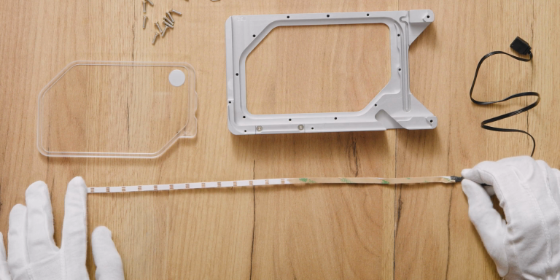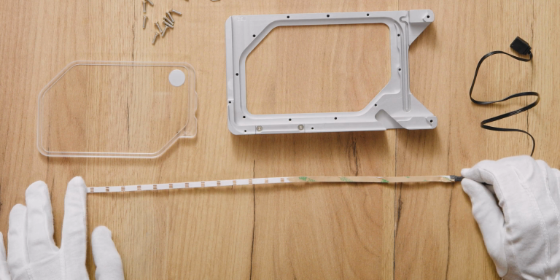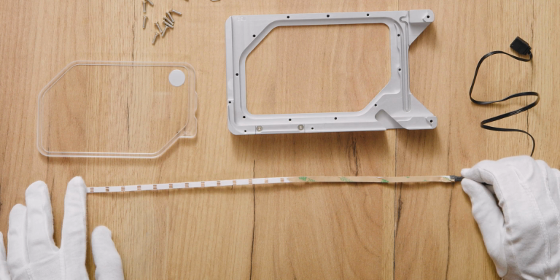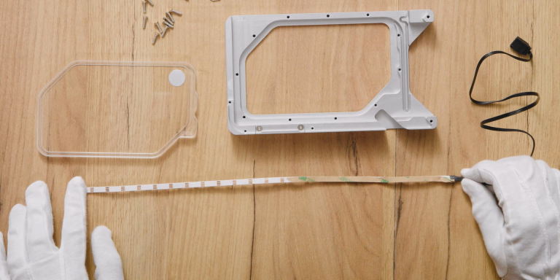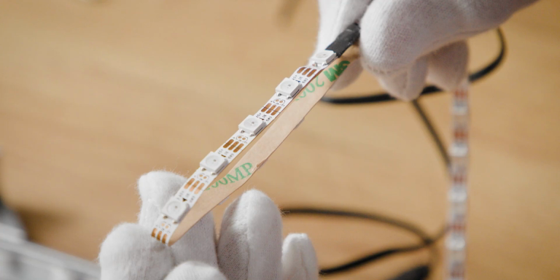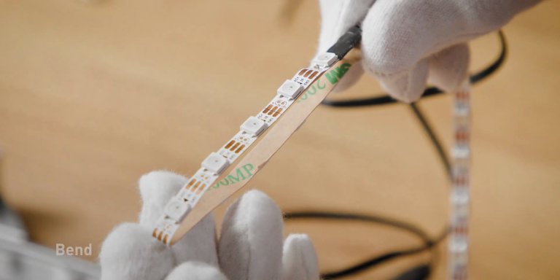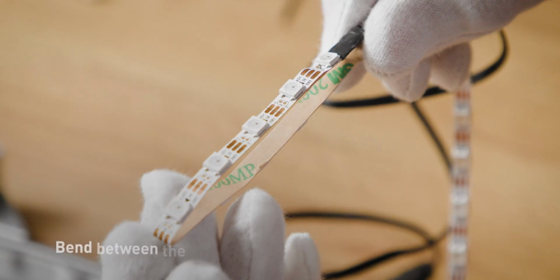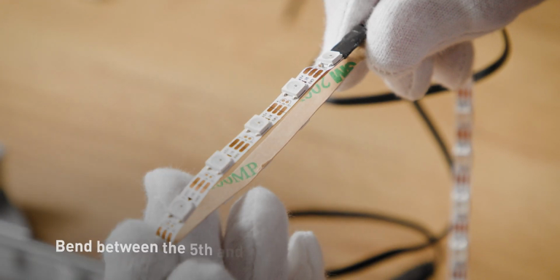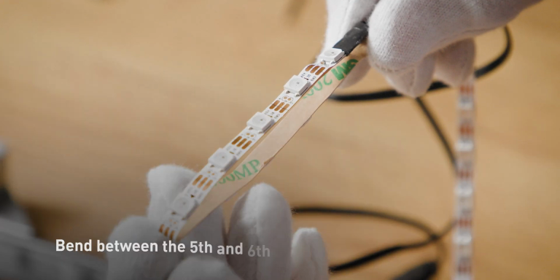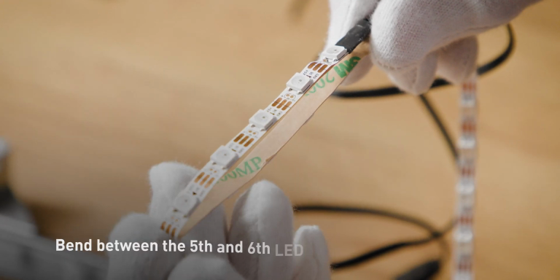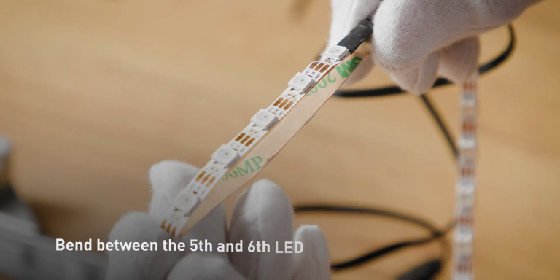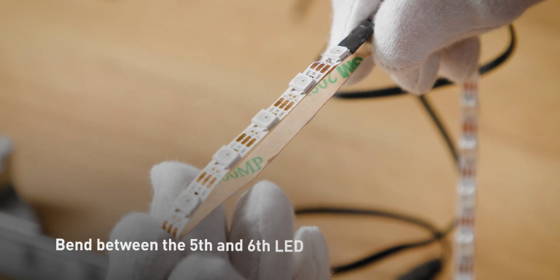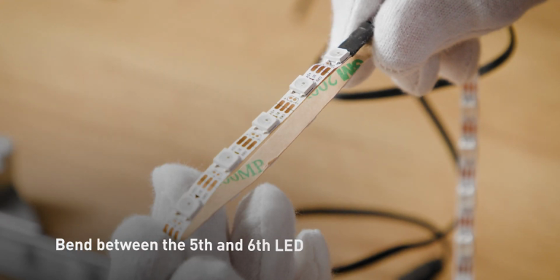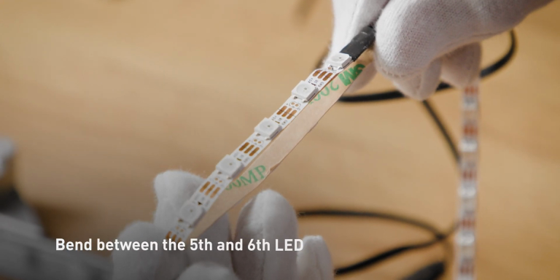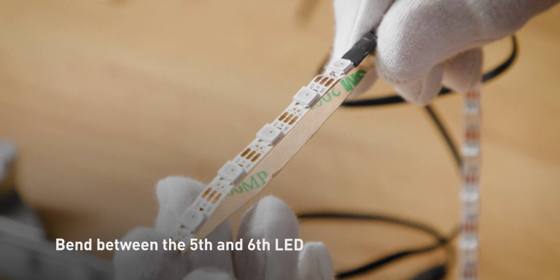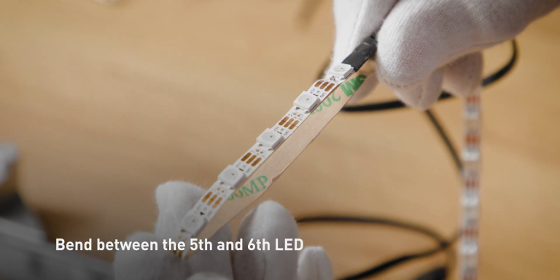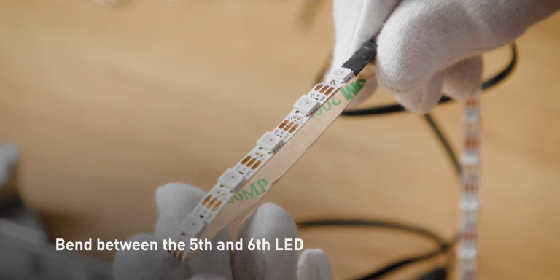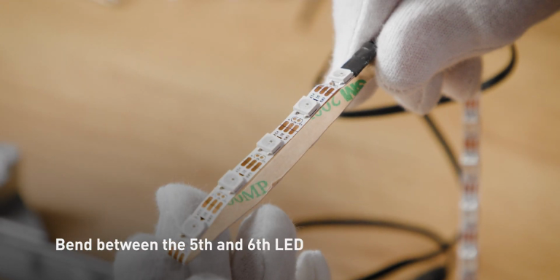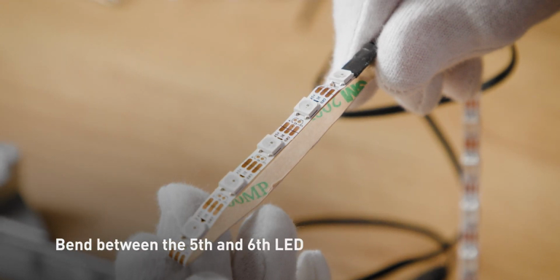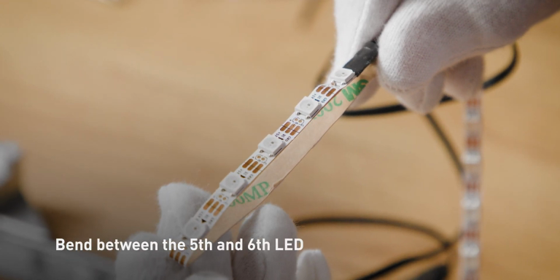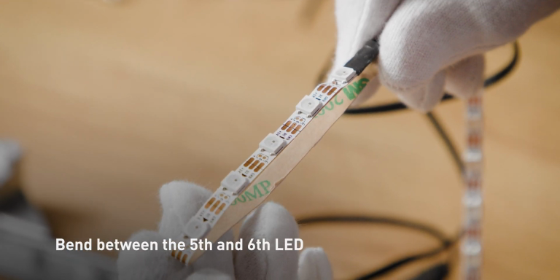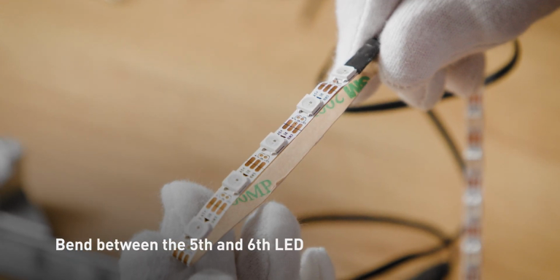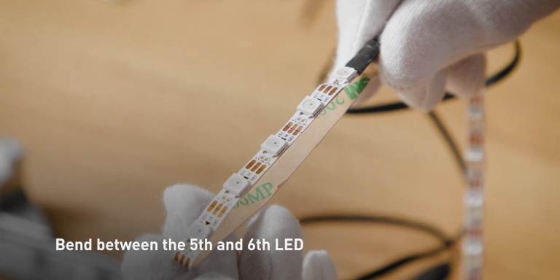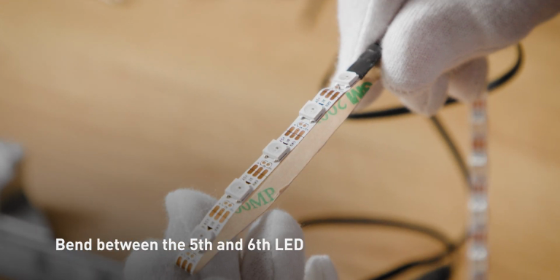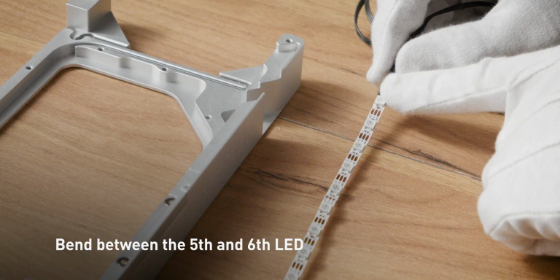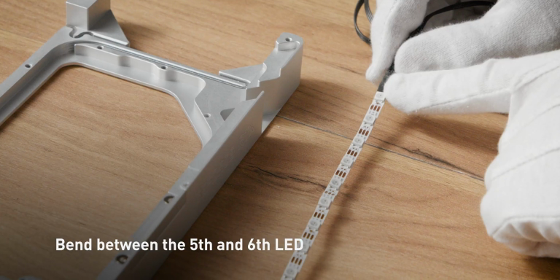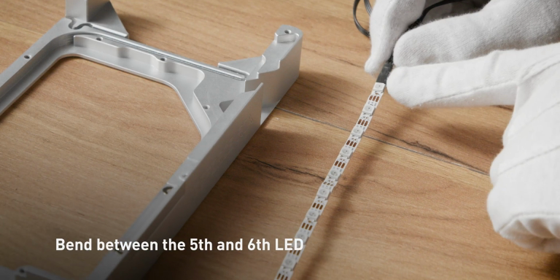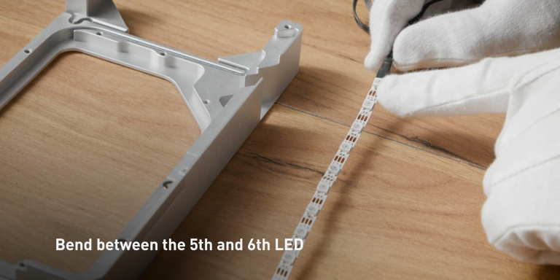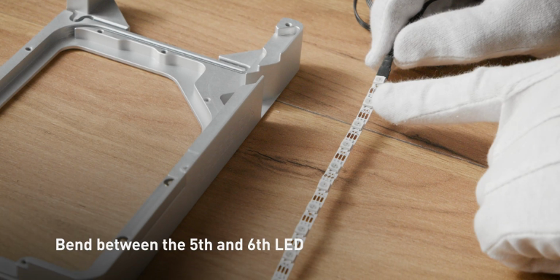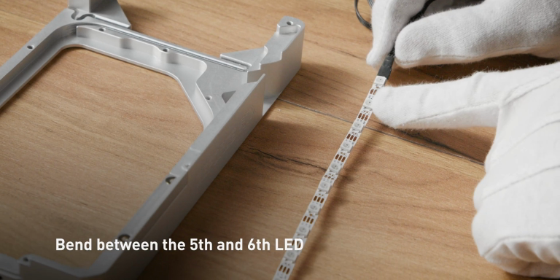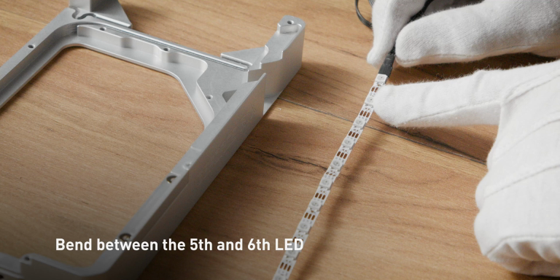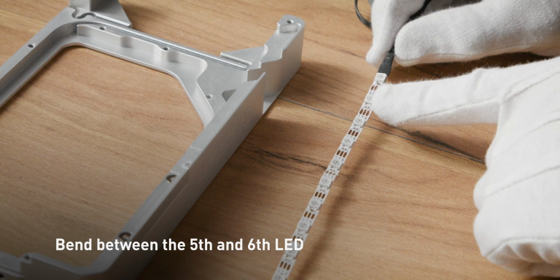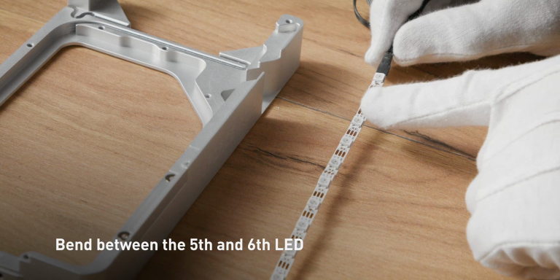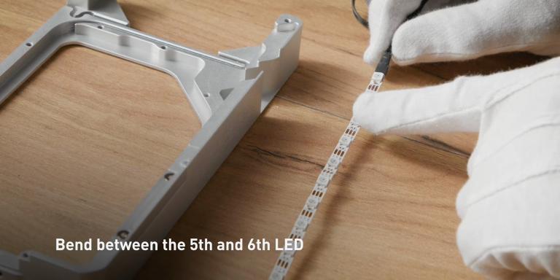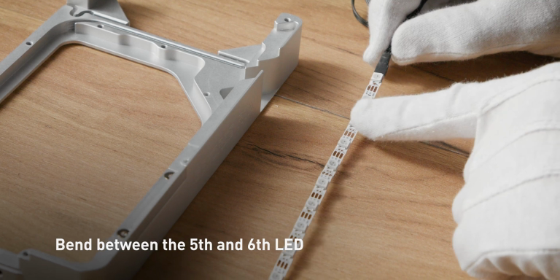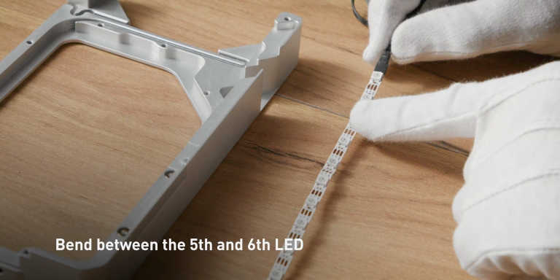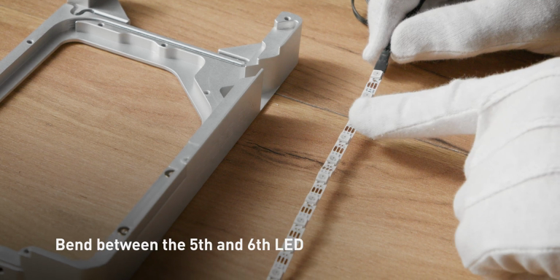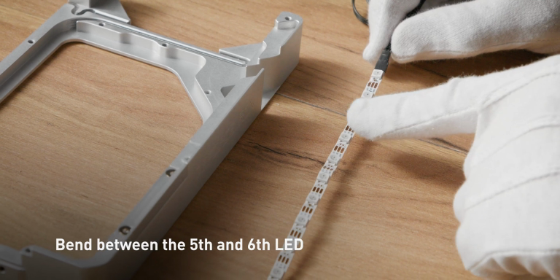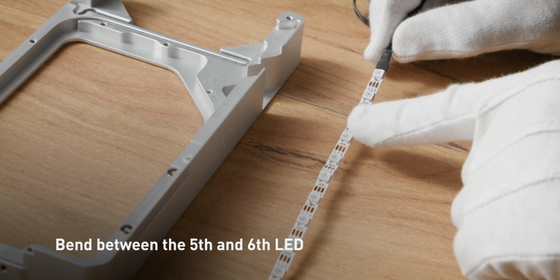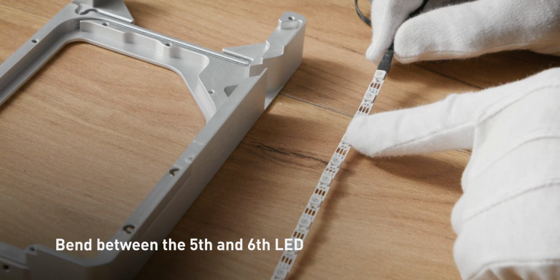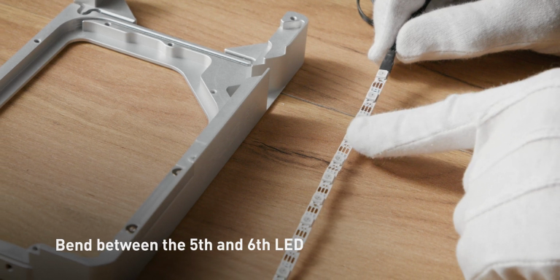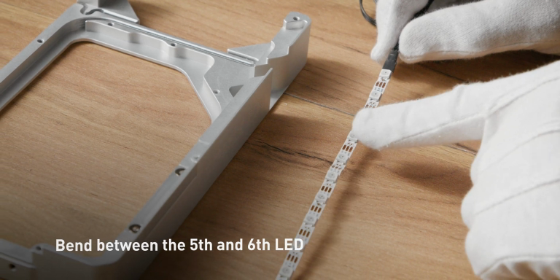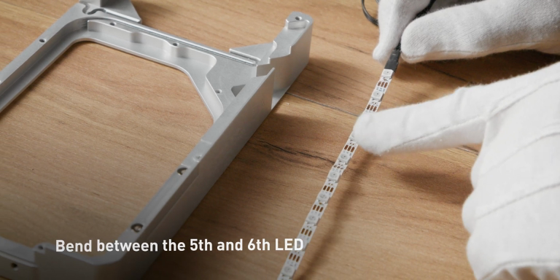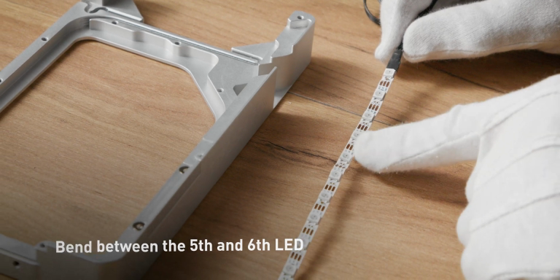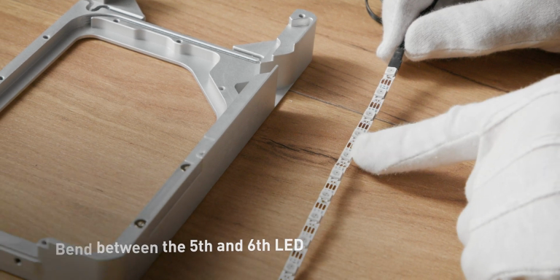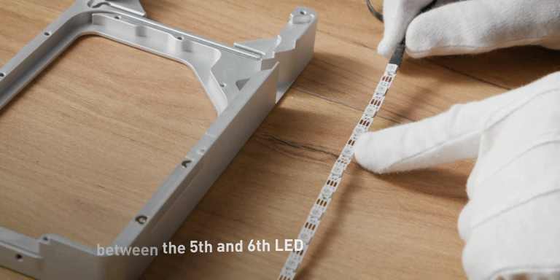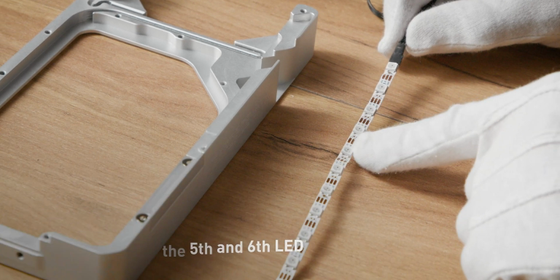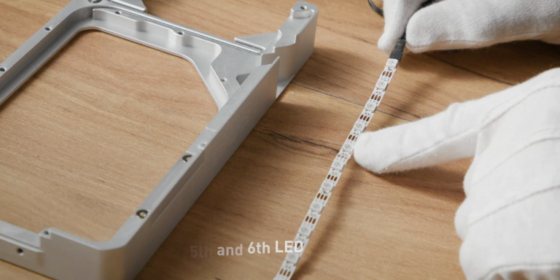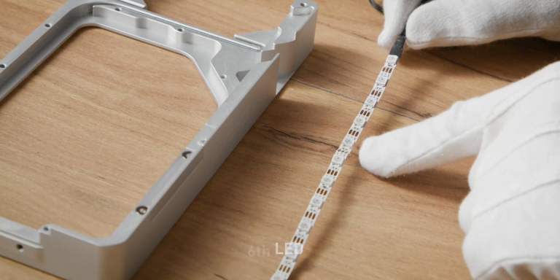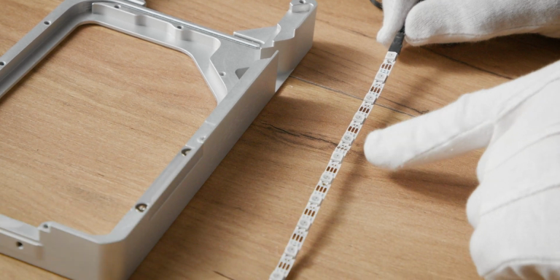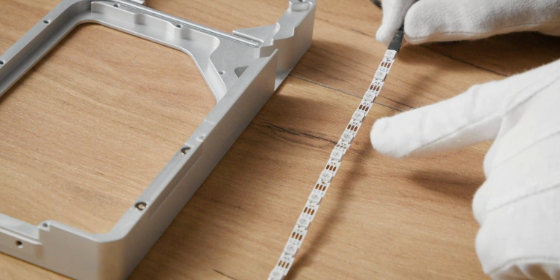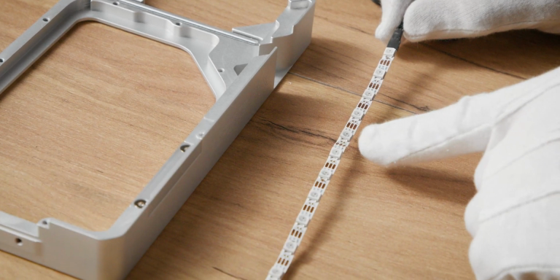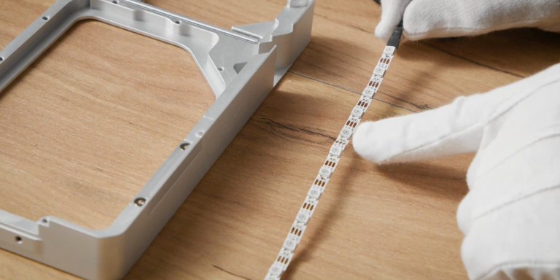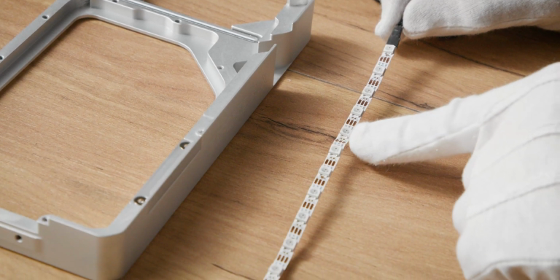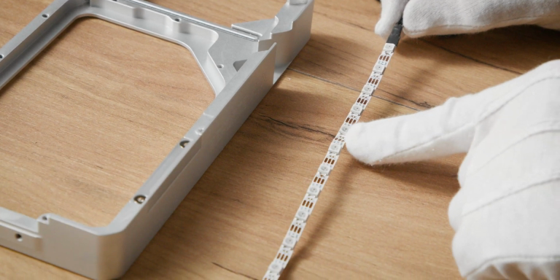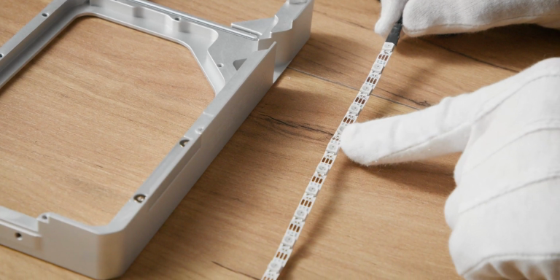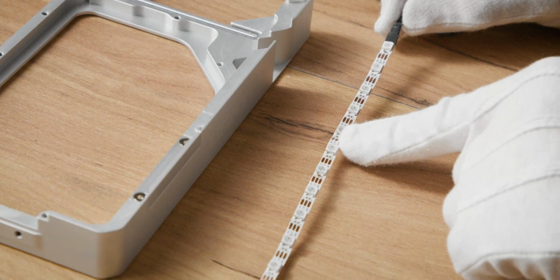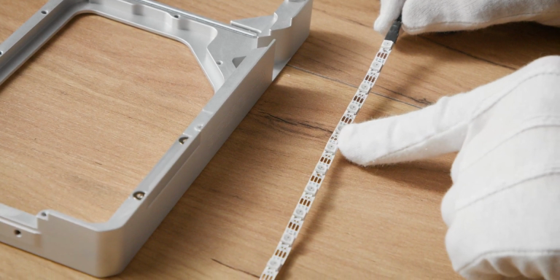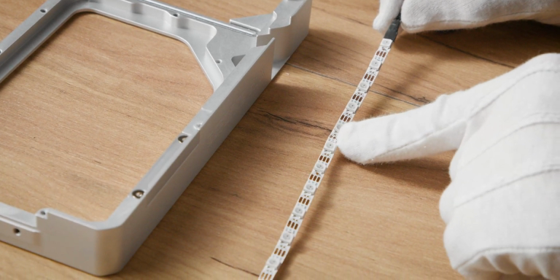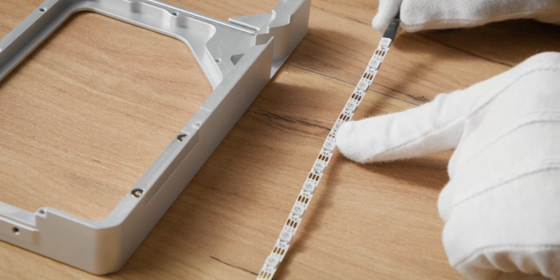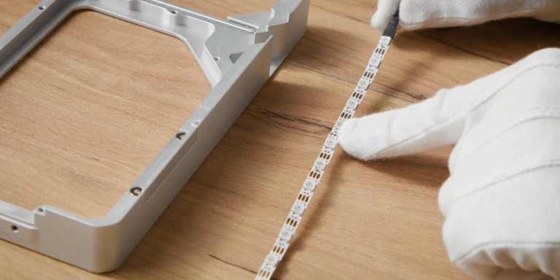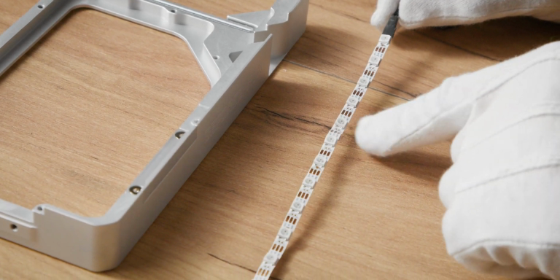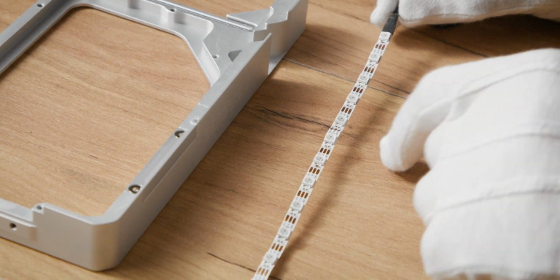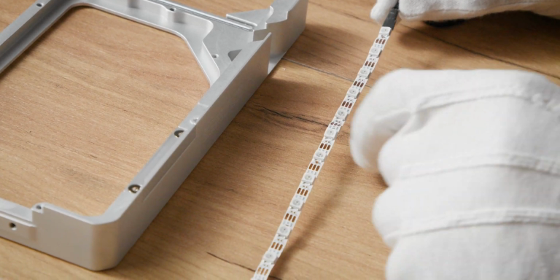Step 4. Prepare the new LED strip by bending it in the correct place to fit the notch. Bend between the 5th and the 6th LED.